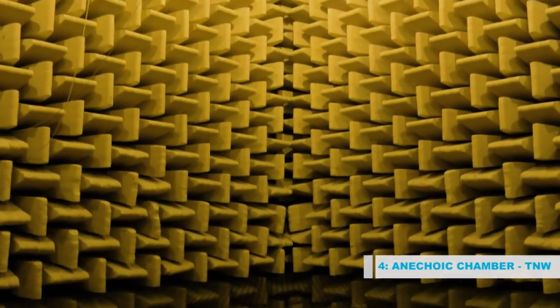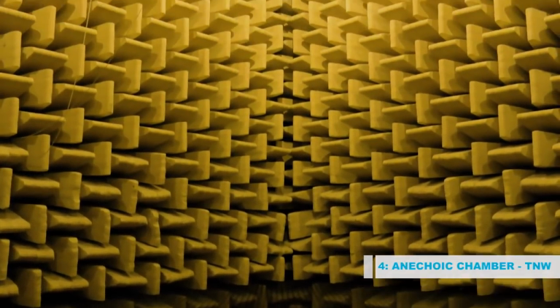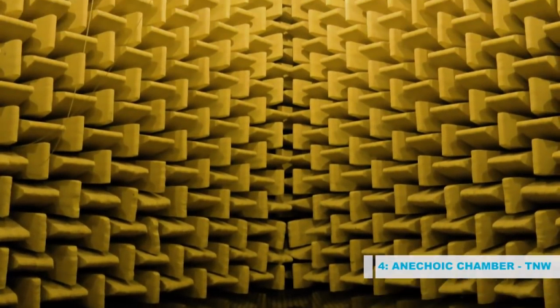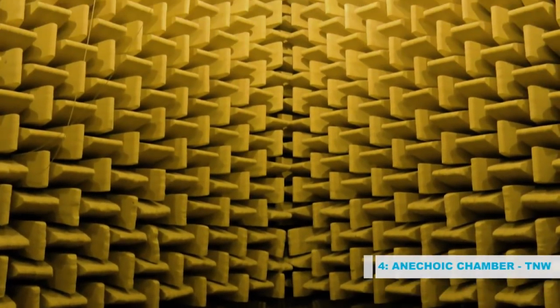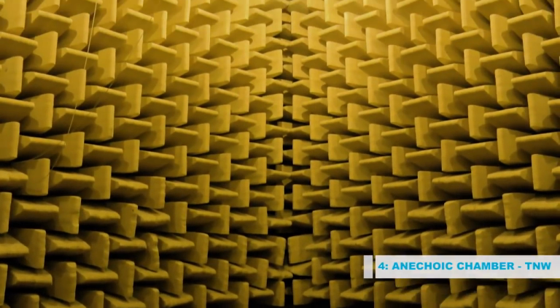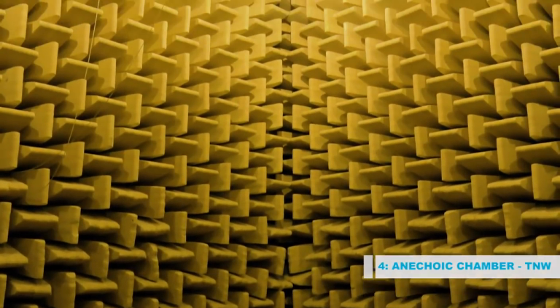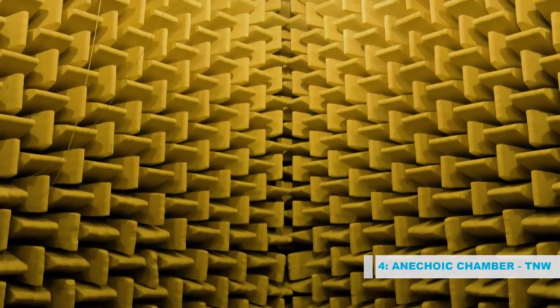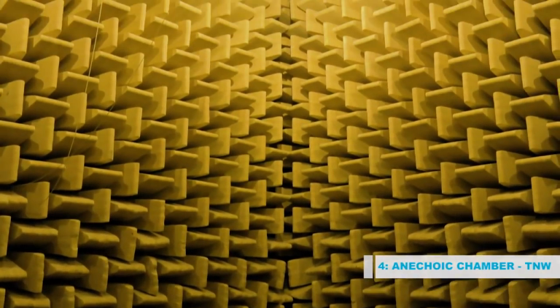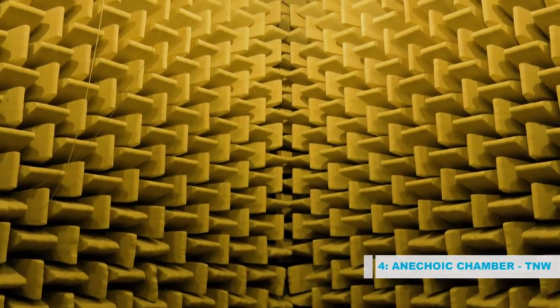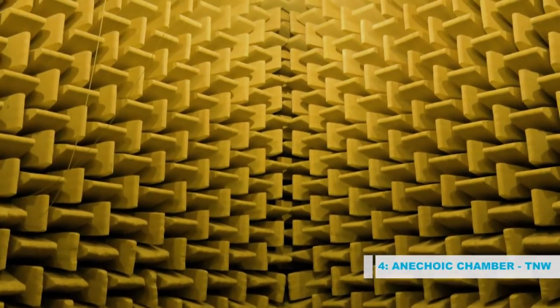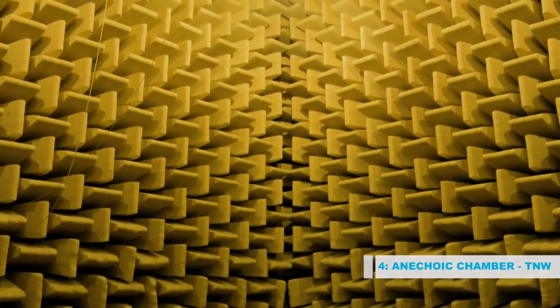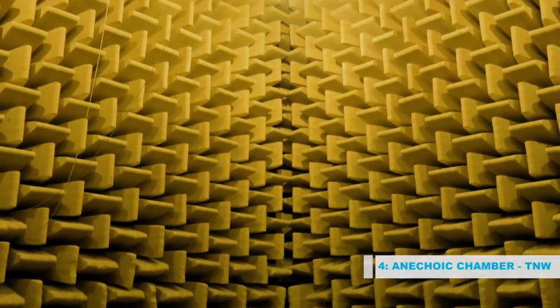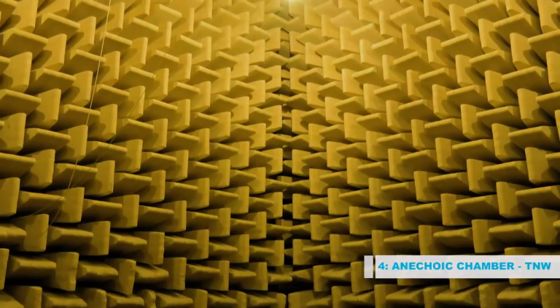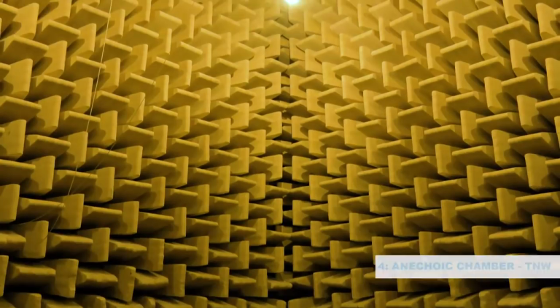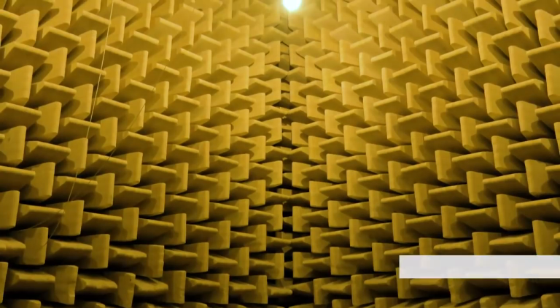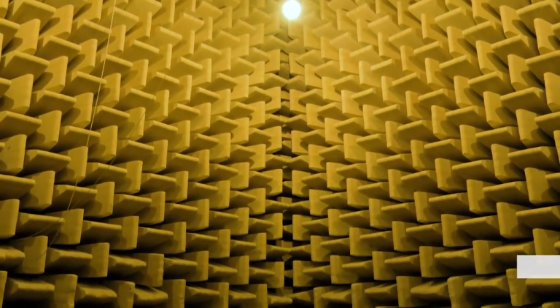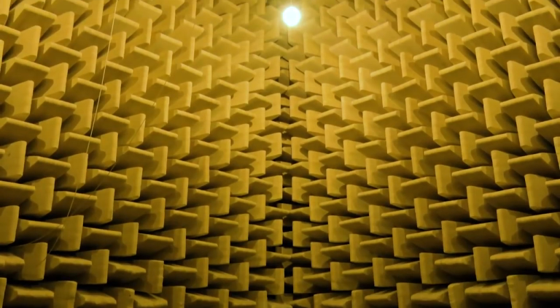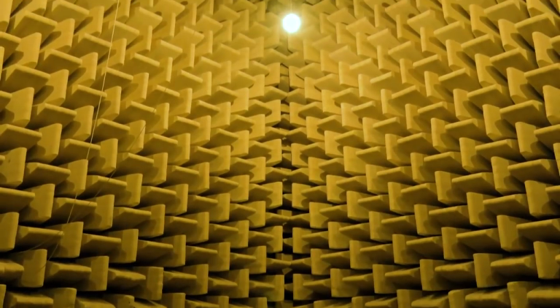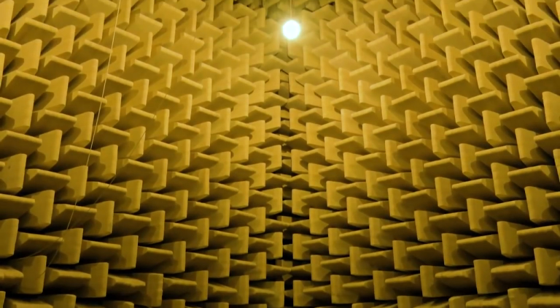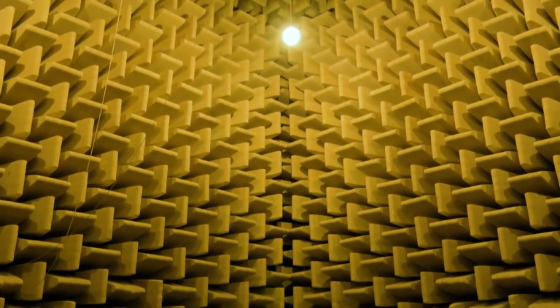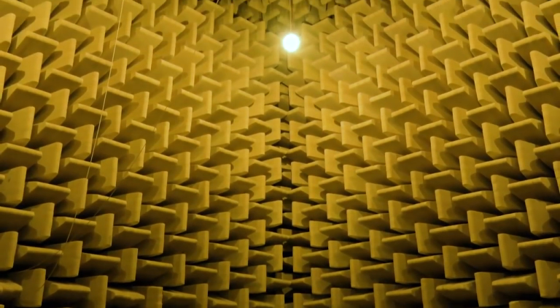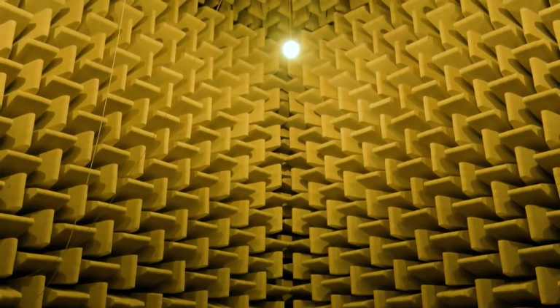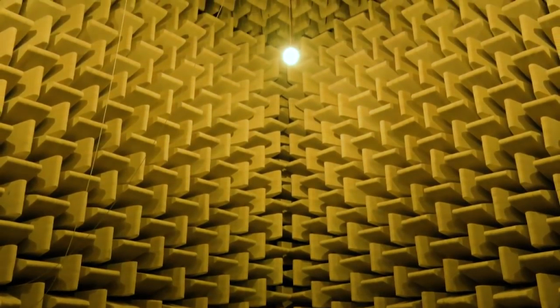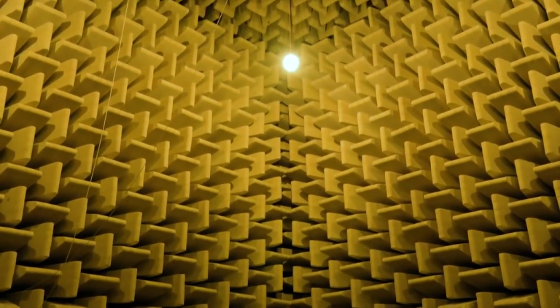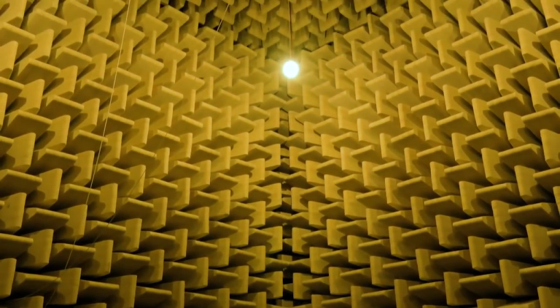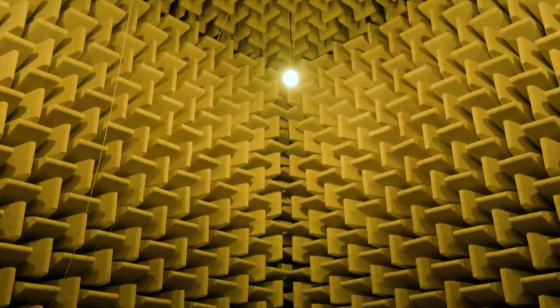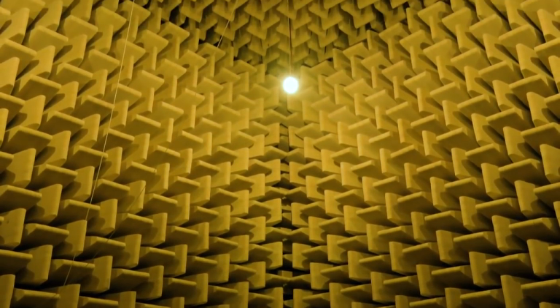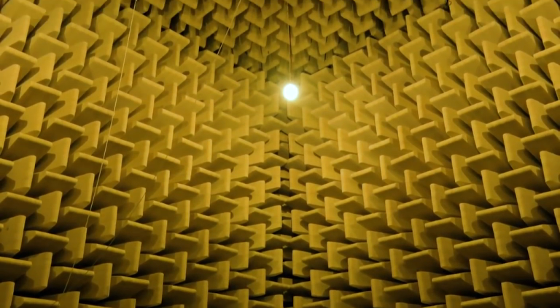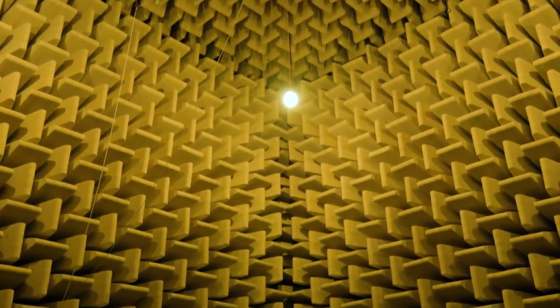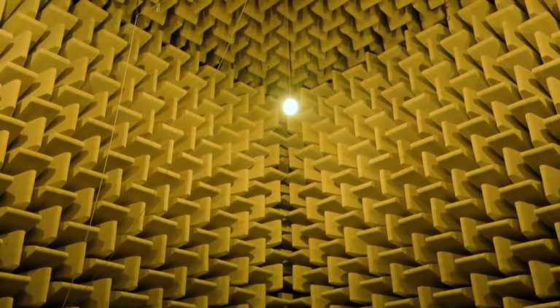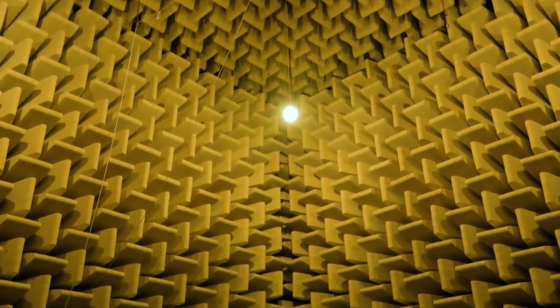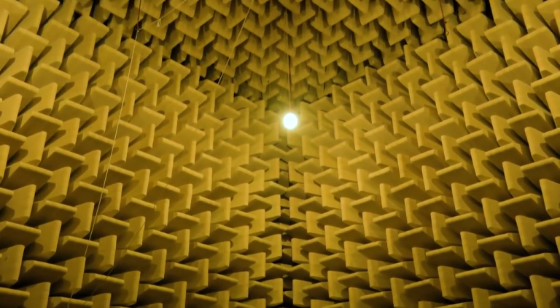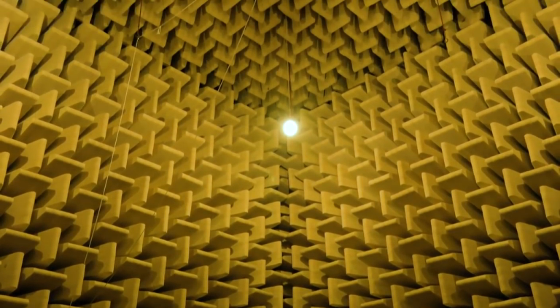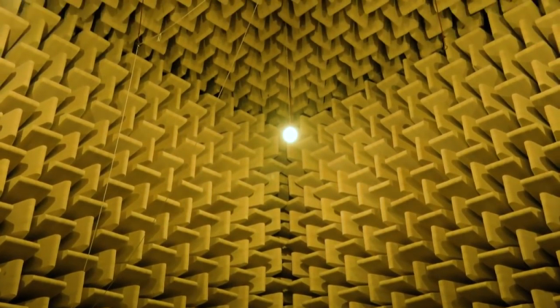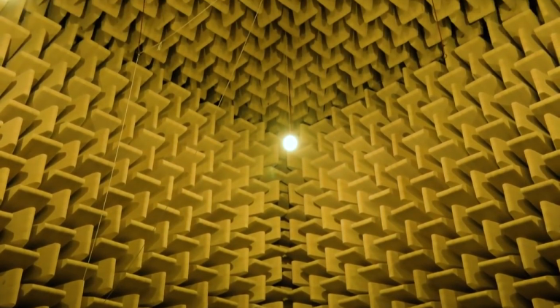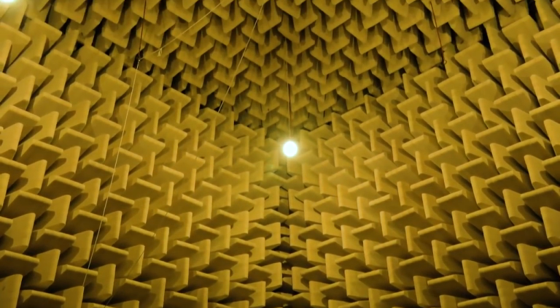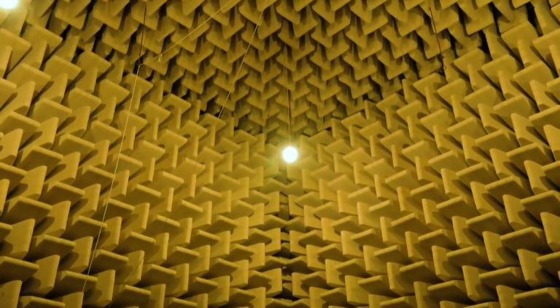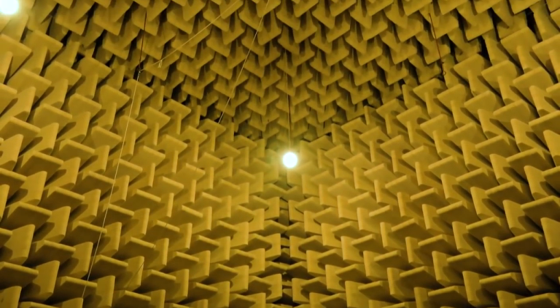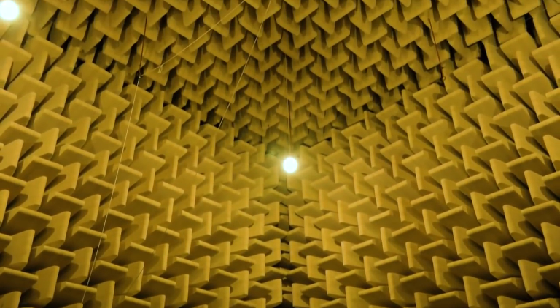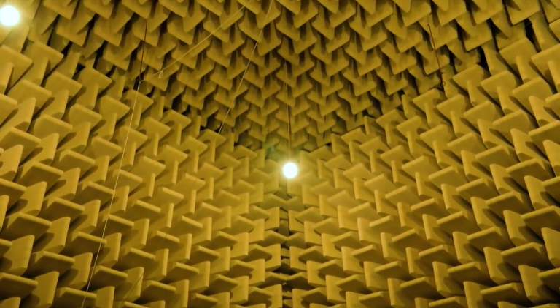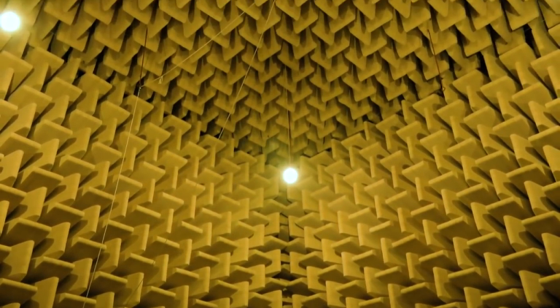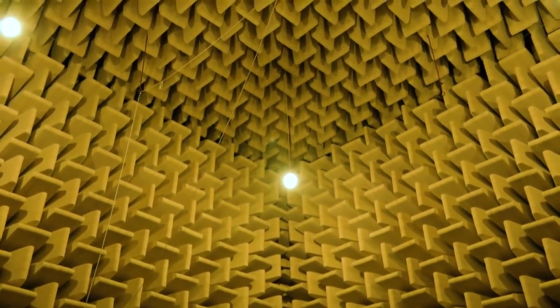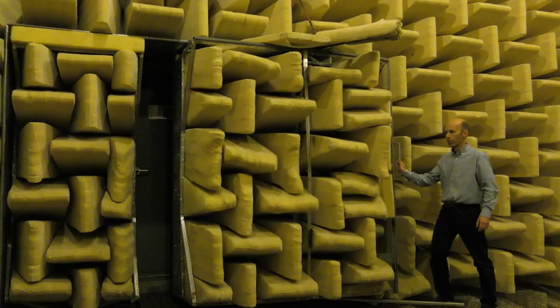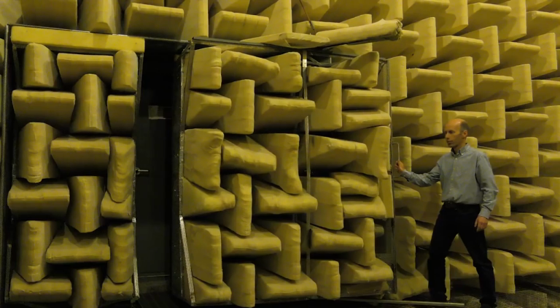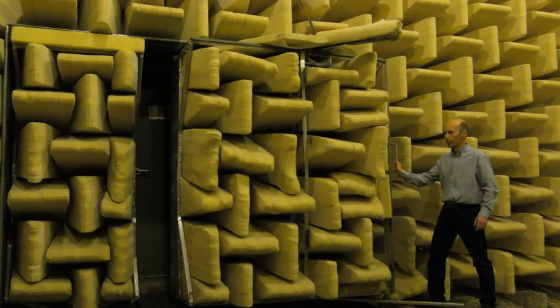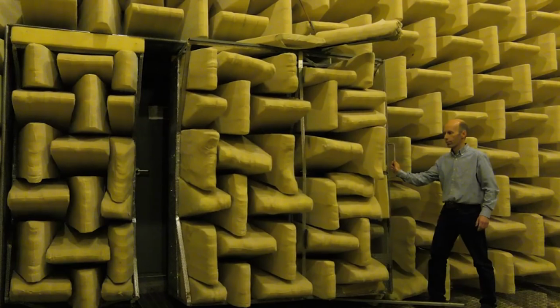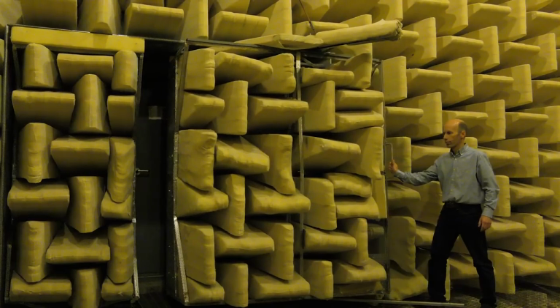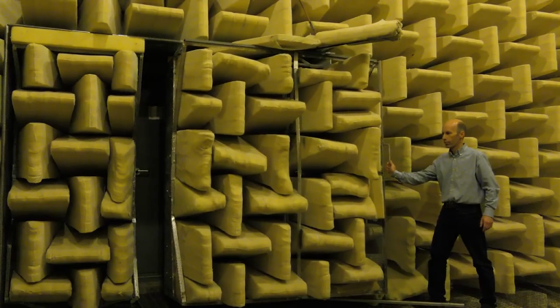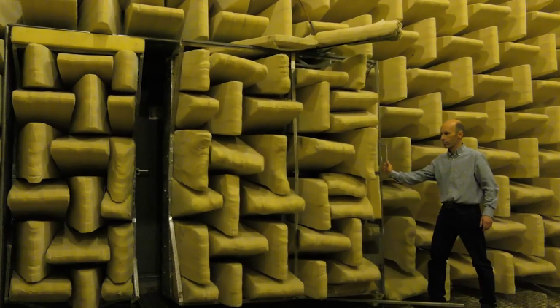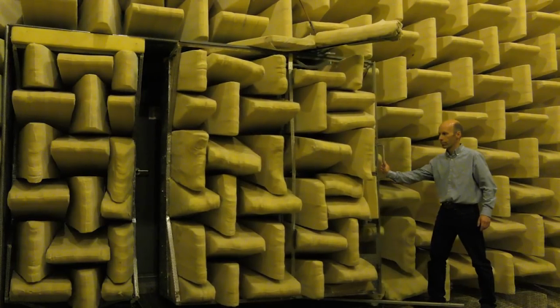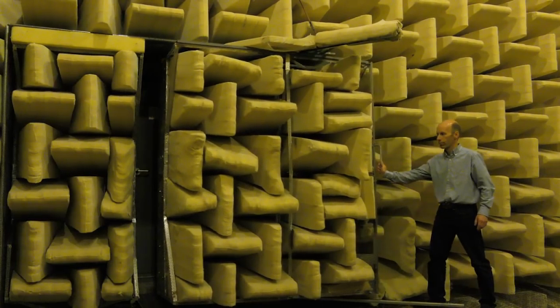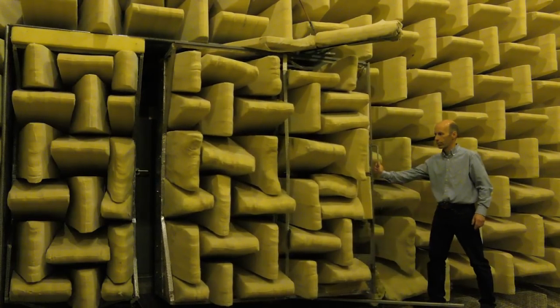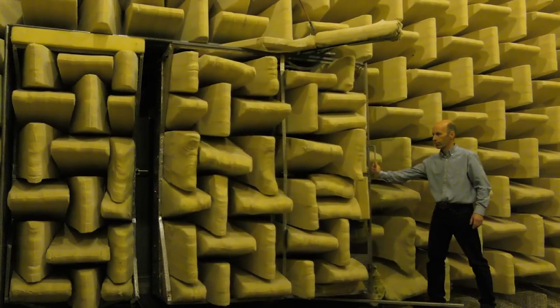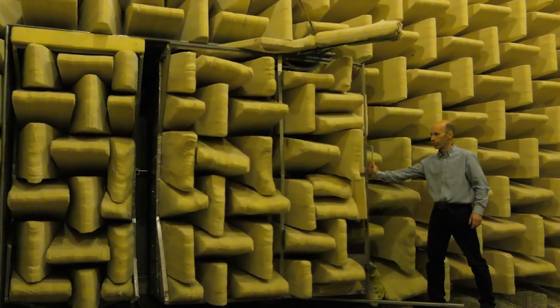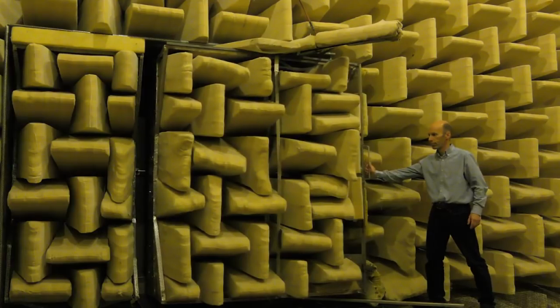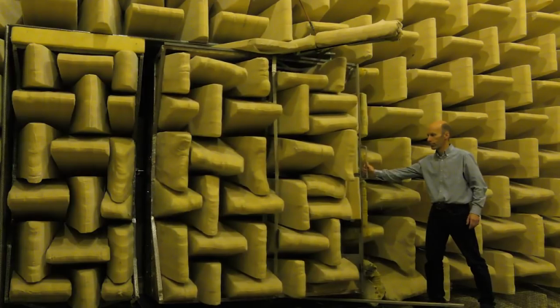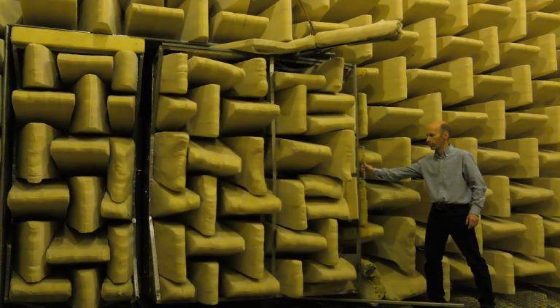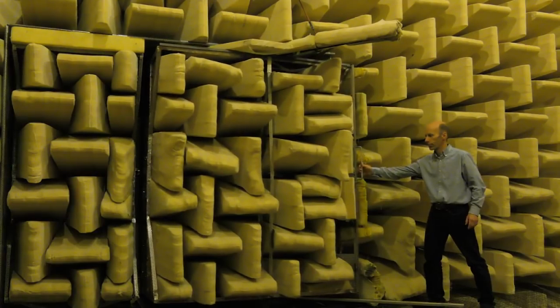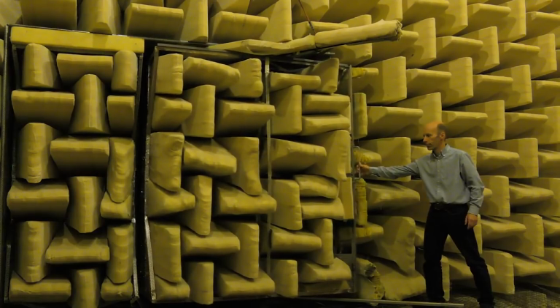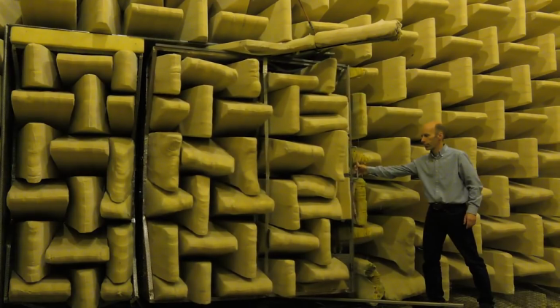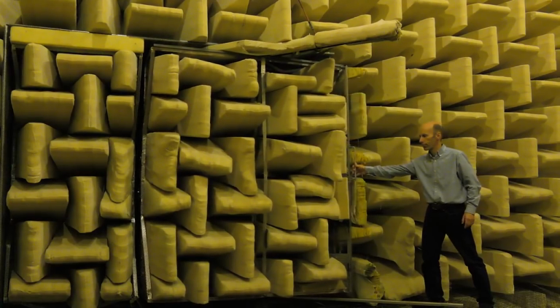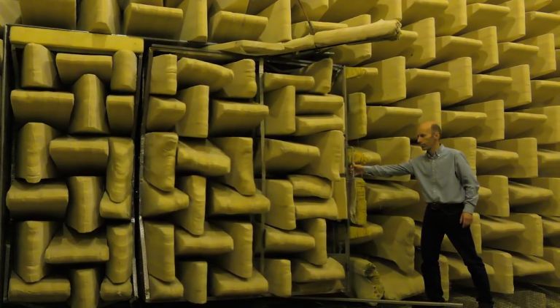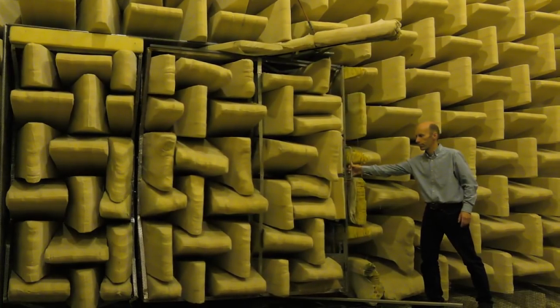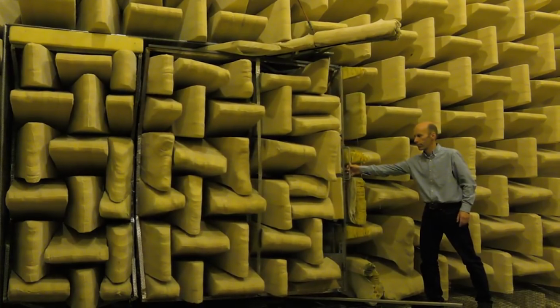The dead sound room is an anechoic room that is used for acoustic measurements. They say you can hear your own heartbeat in there.